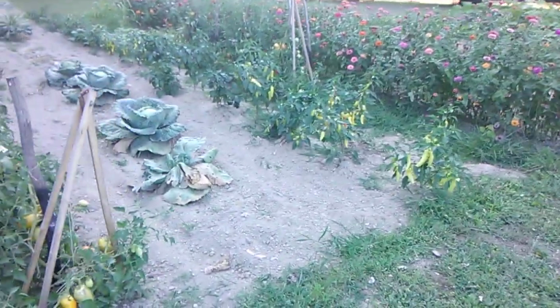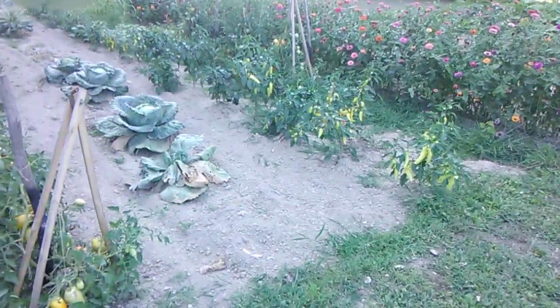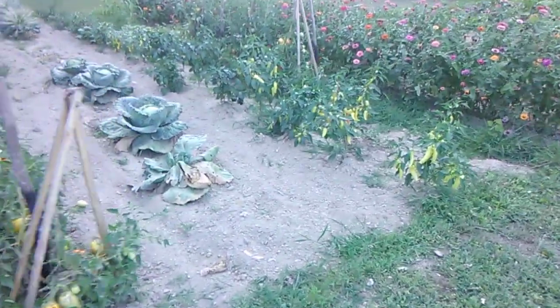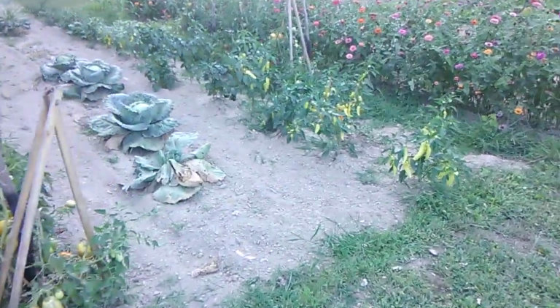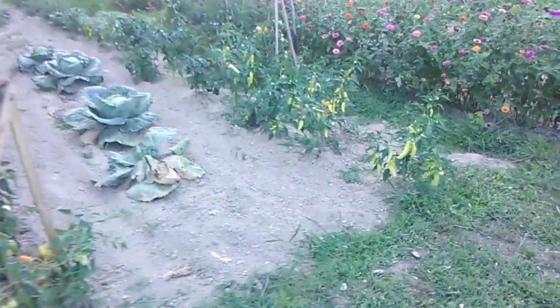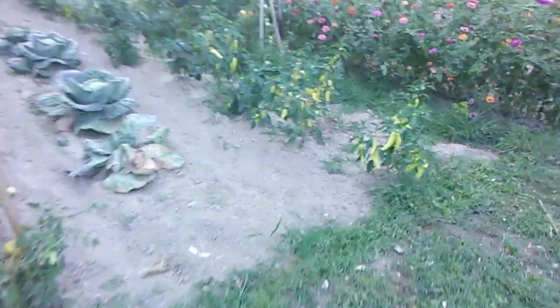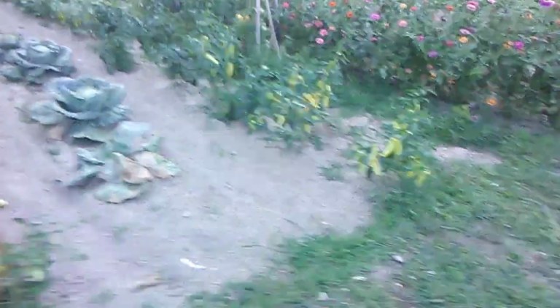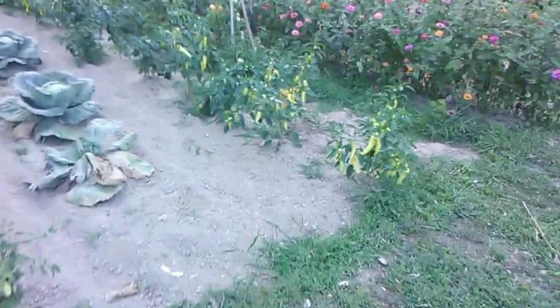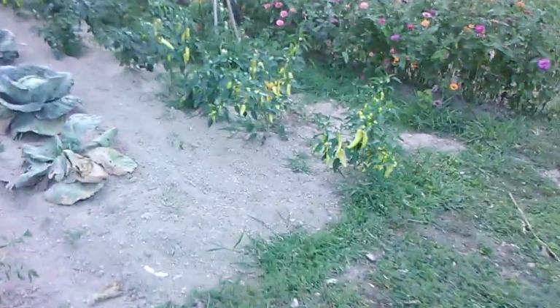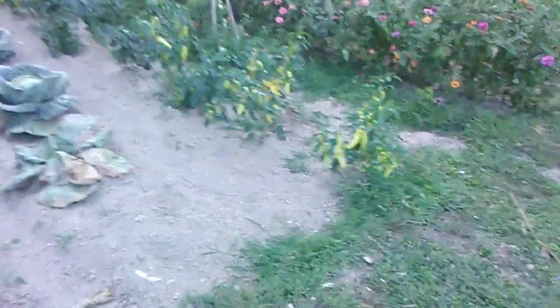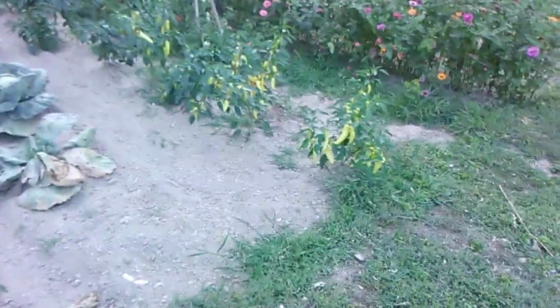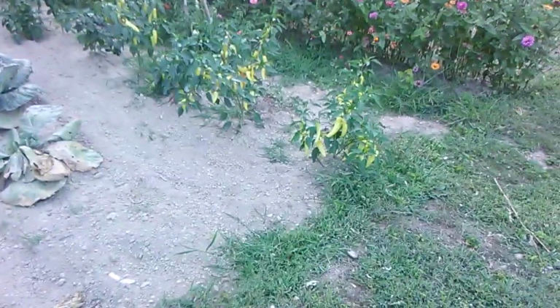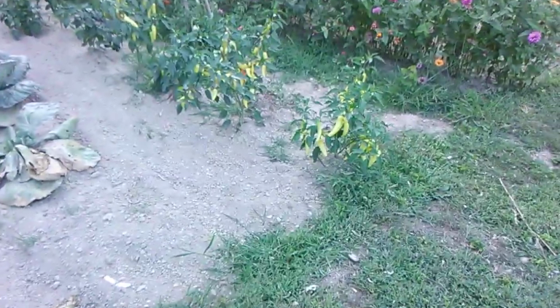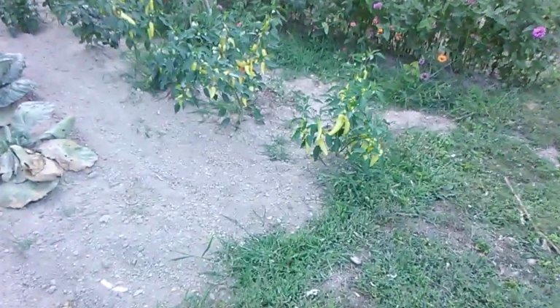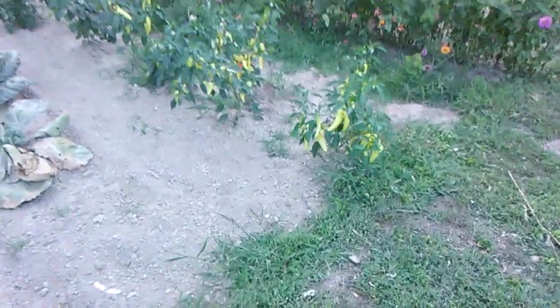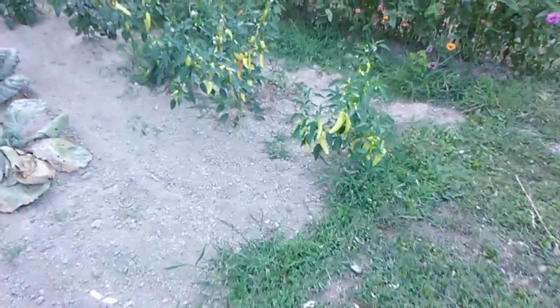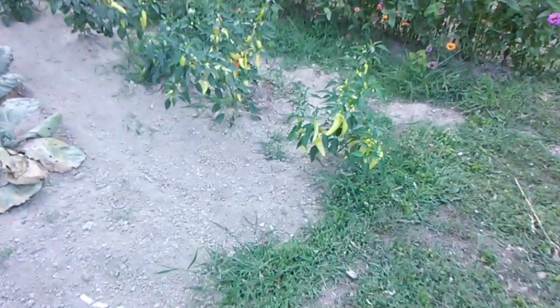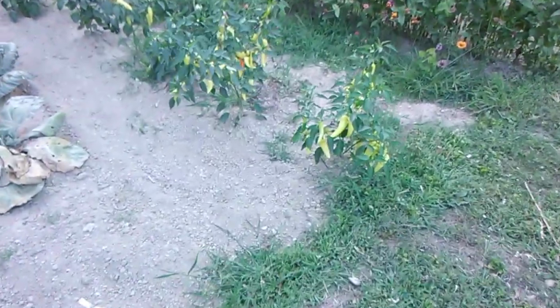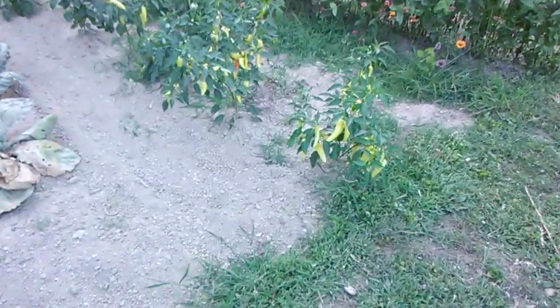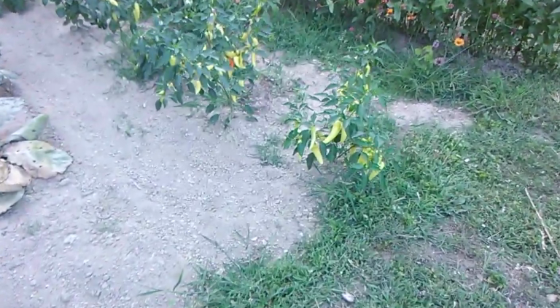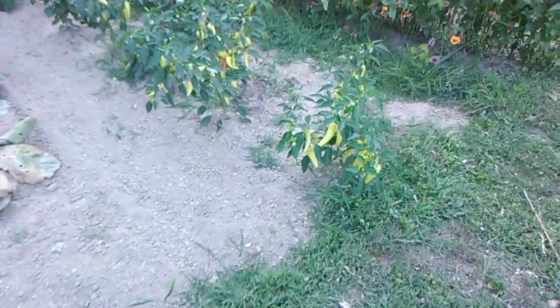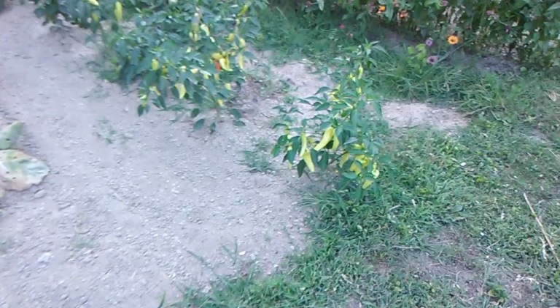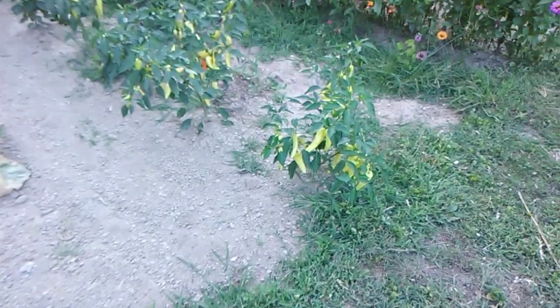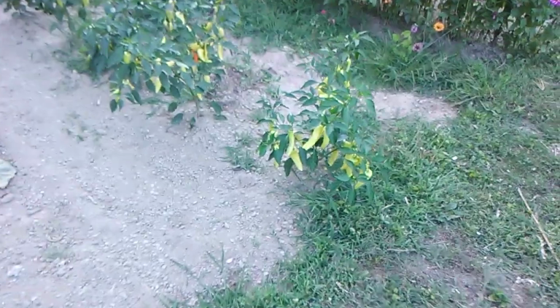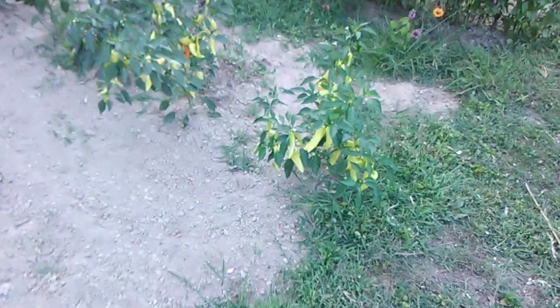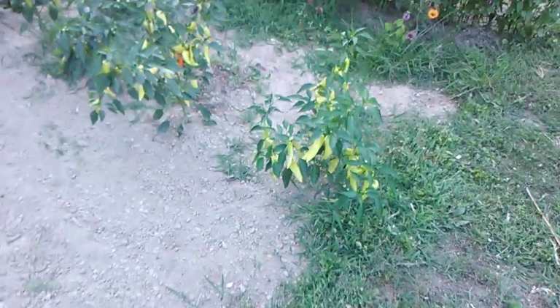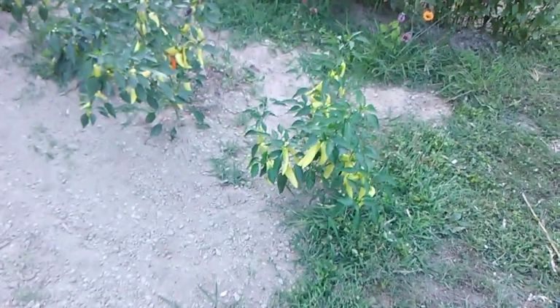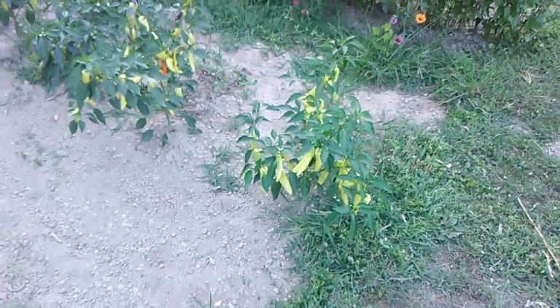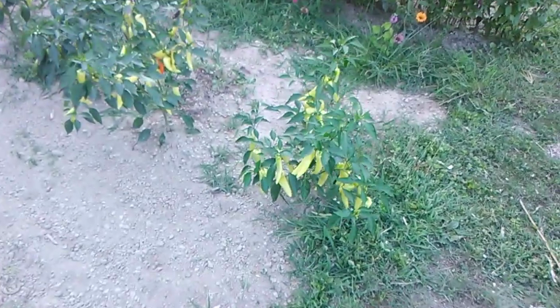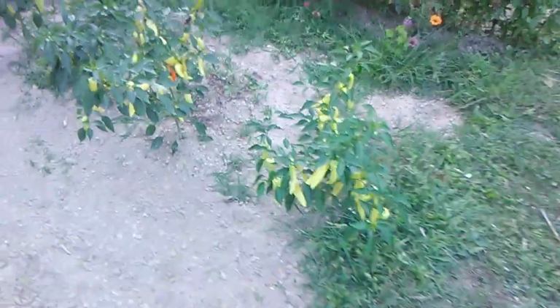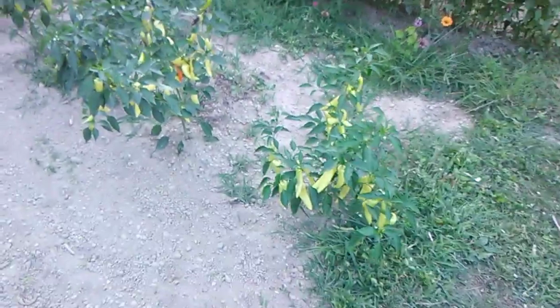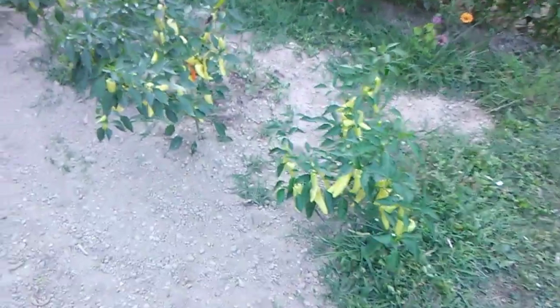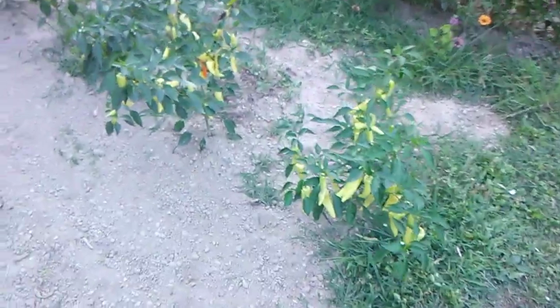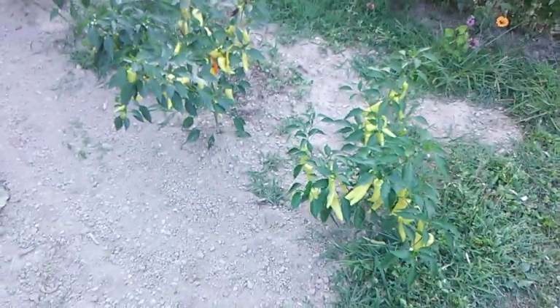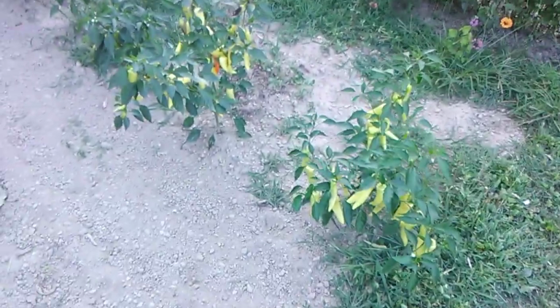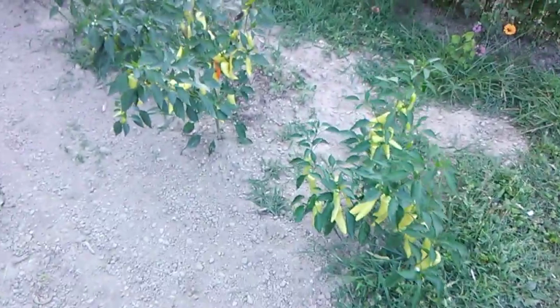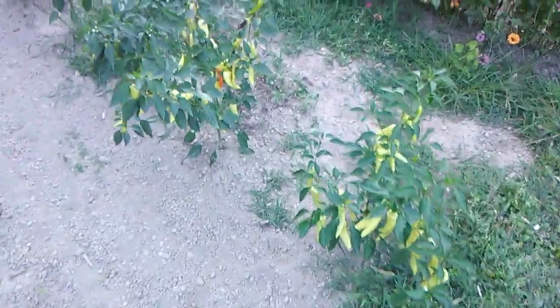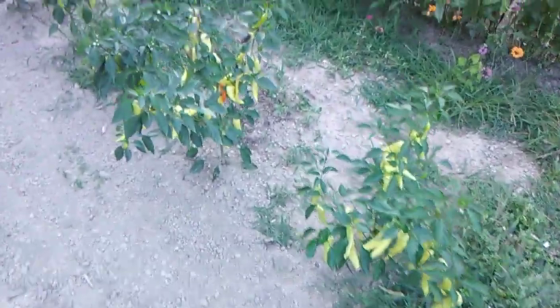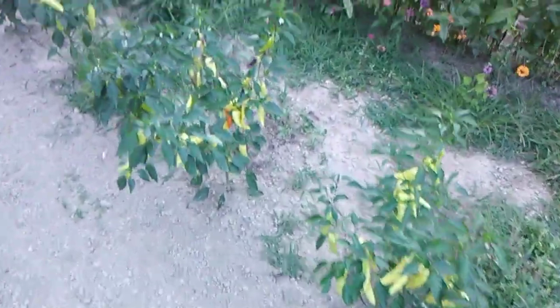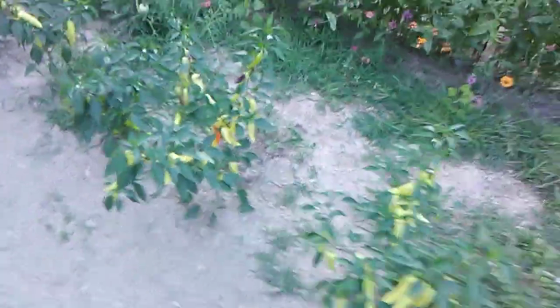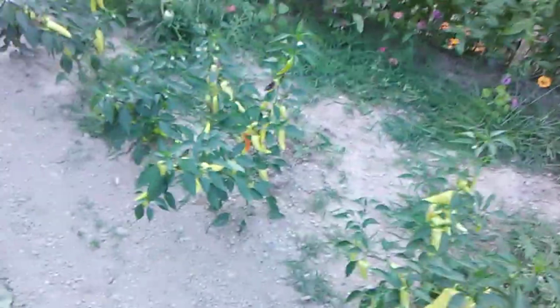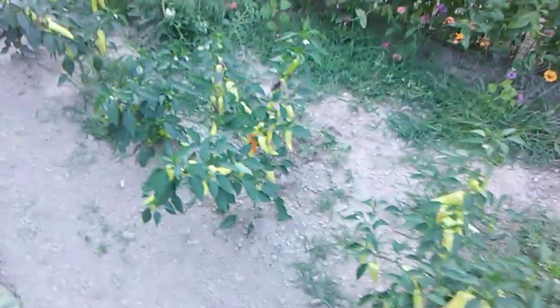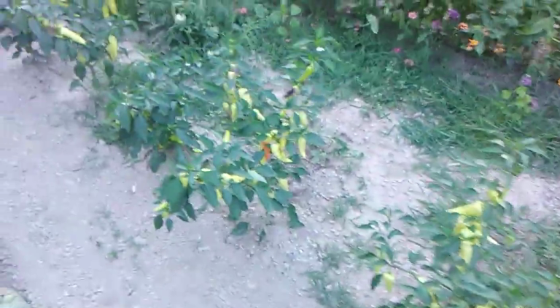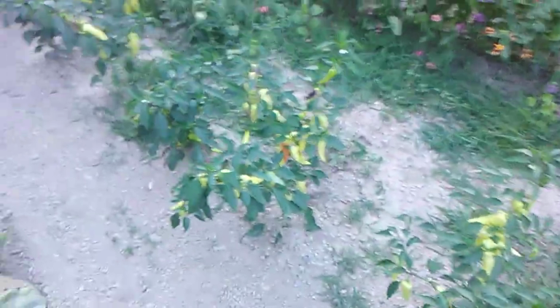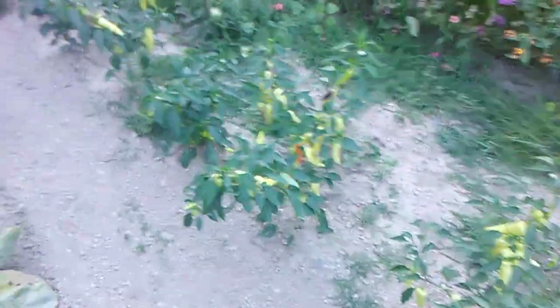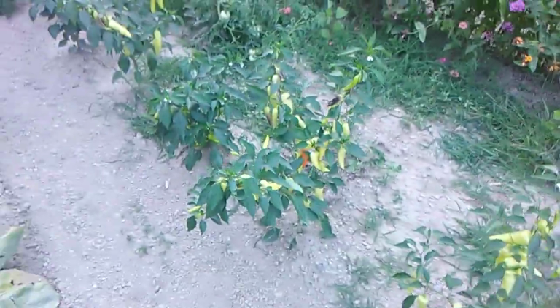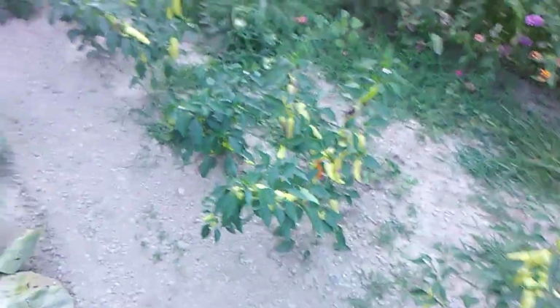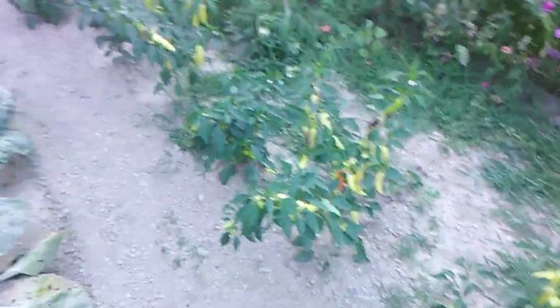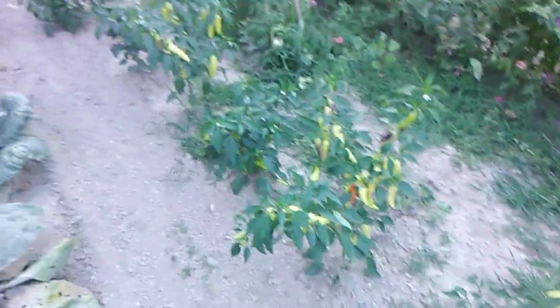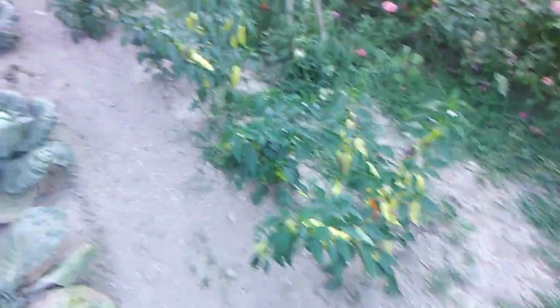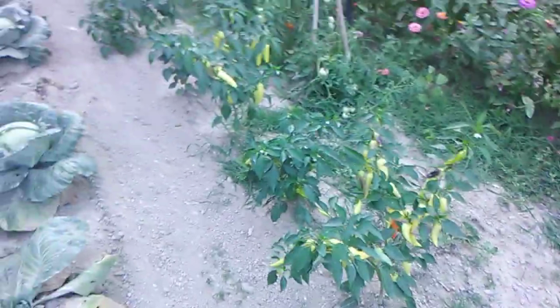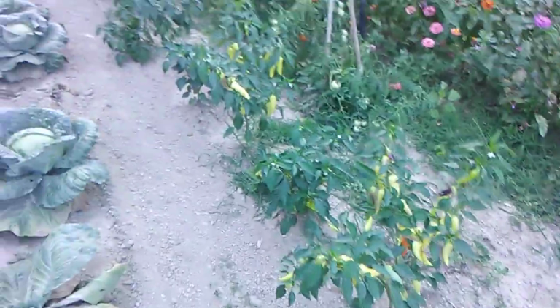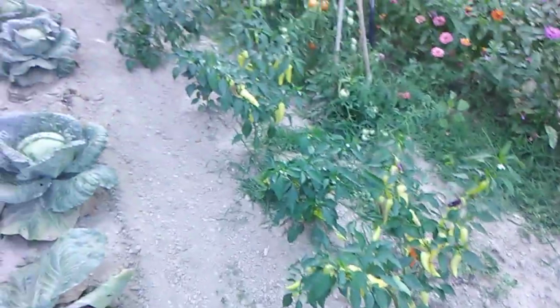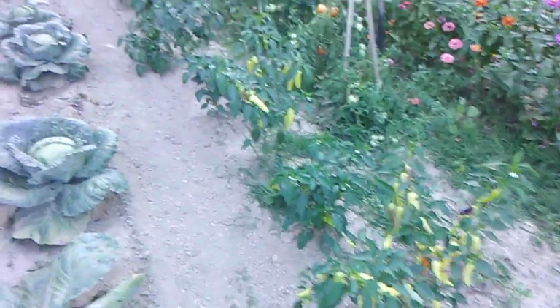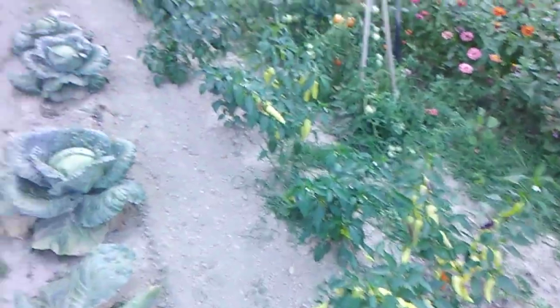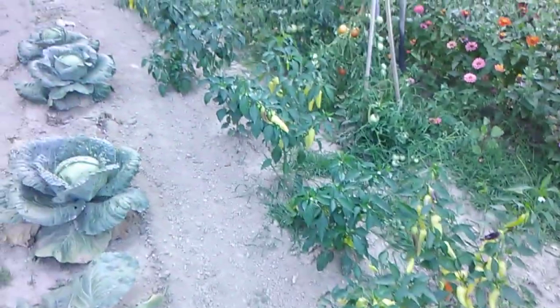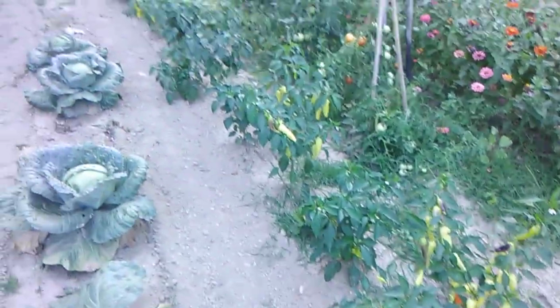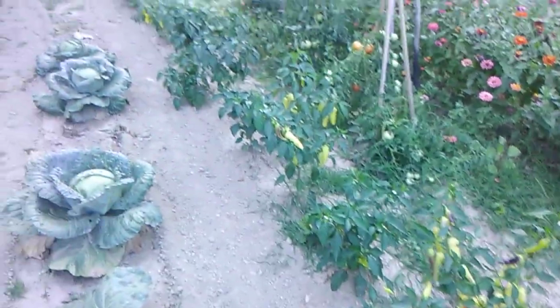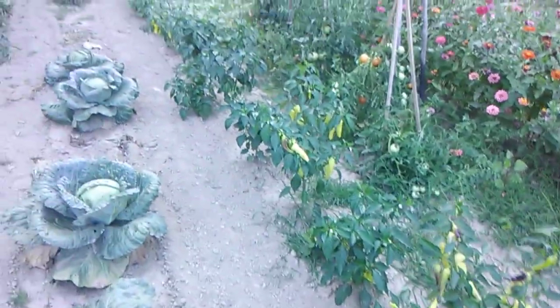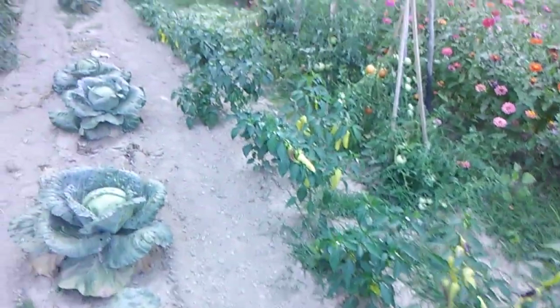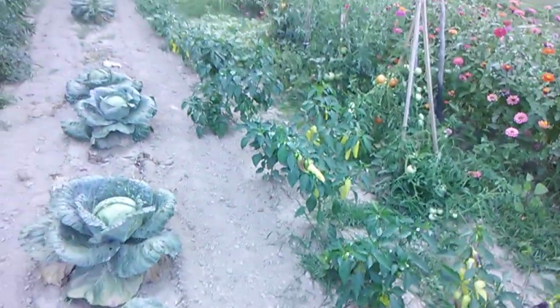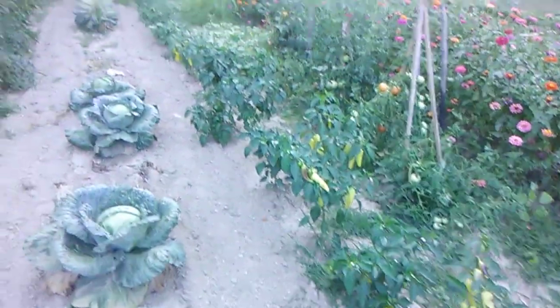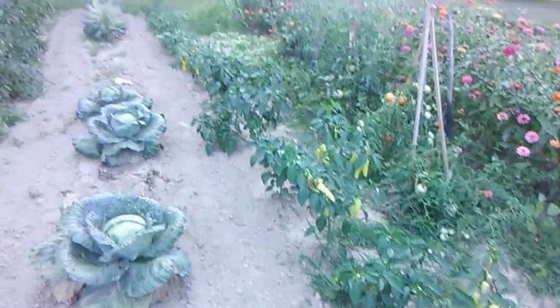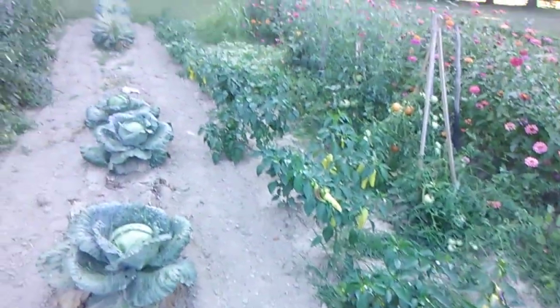Real quick — have you ever seen as many peppers in all your days in such a little garden?